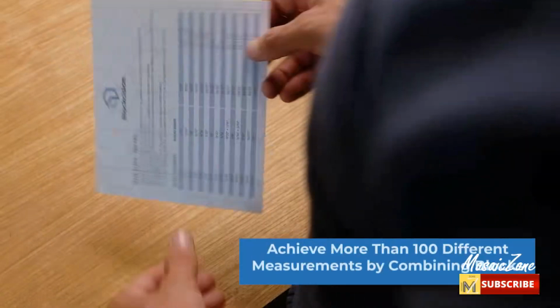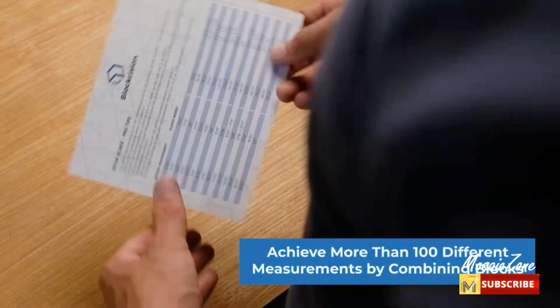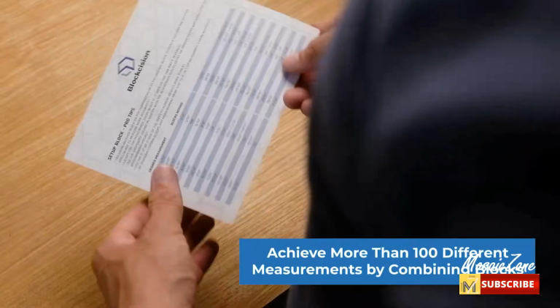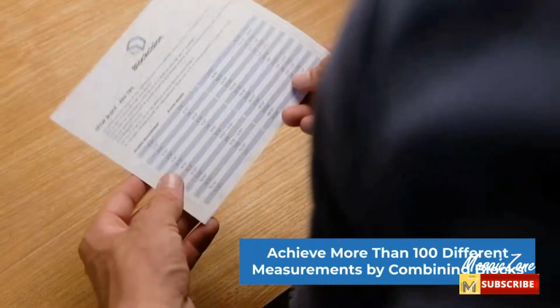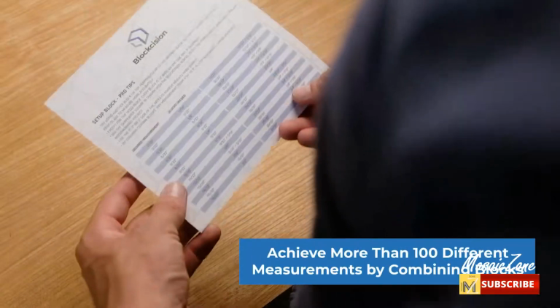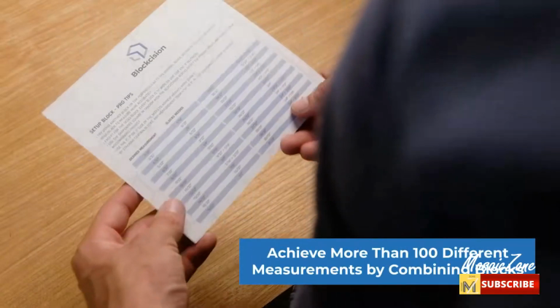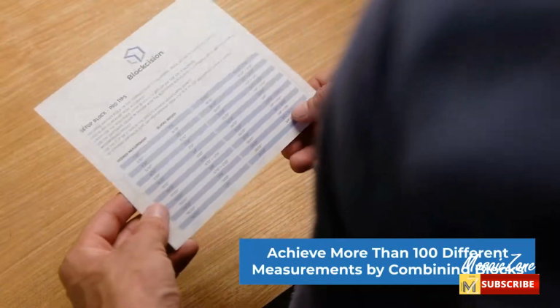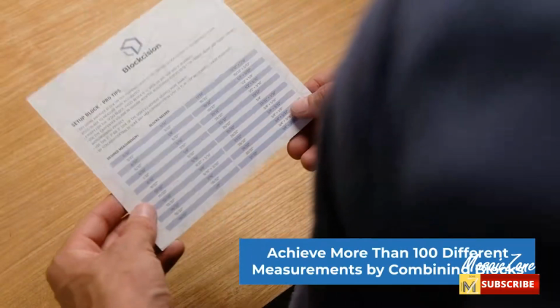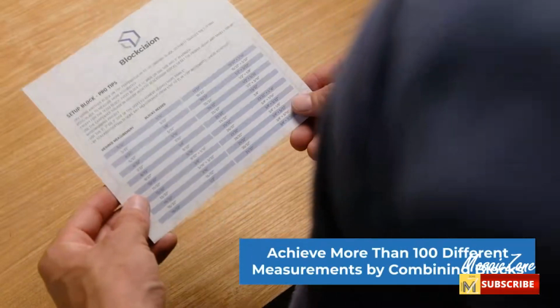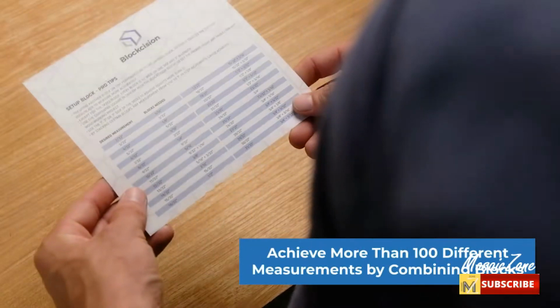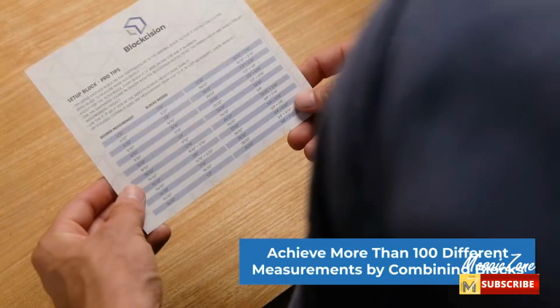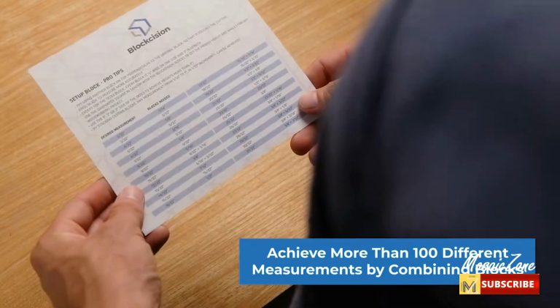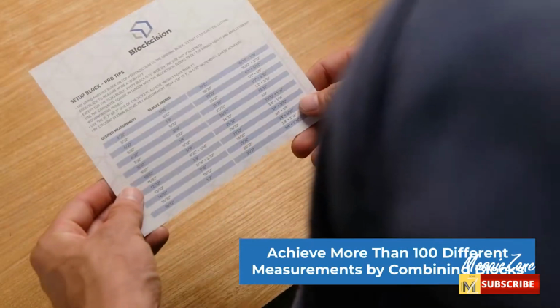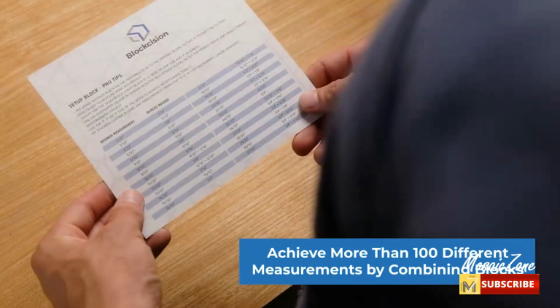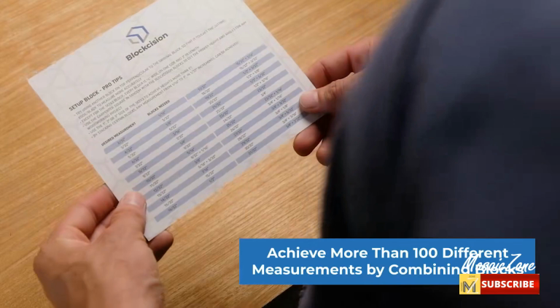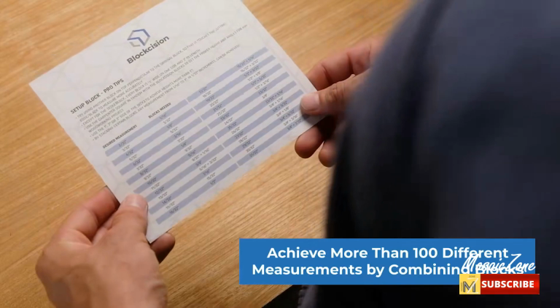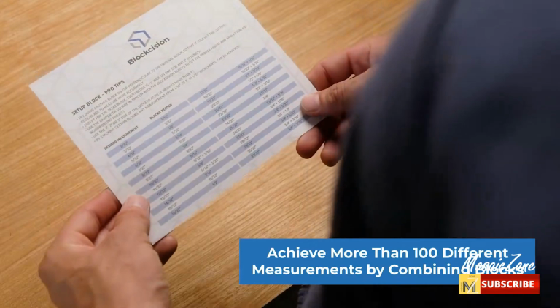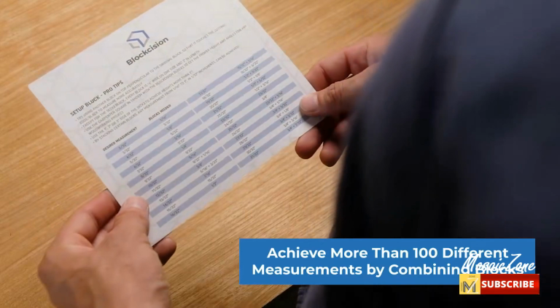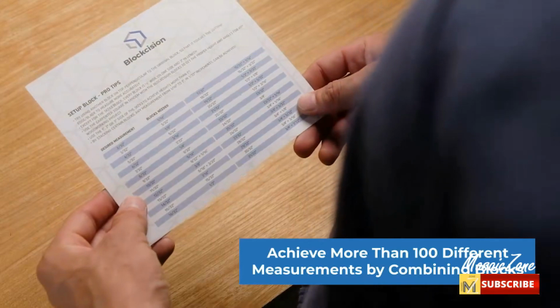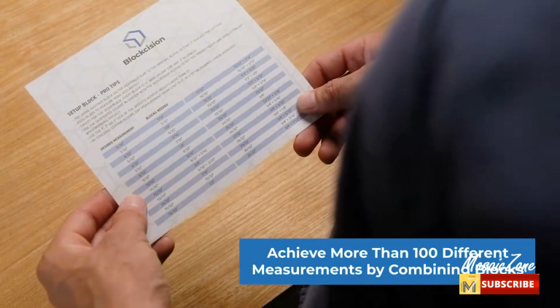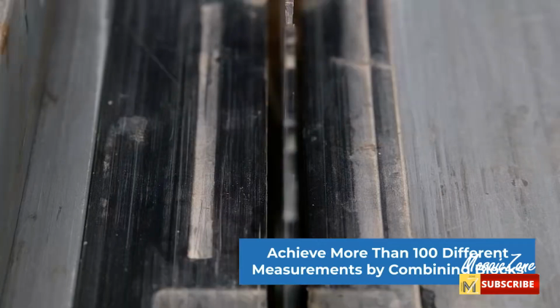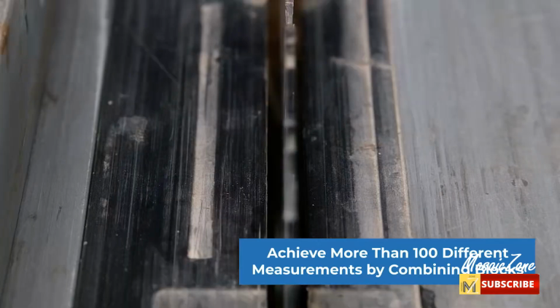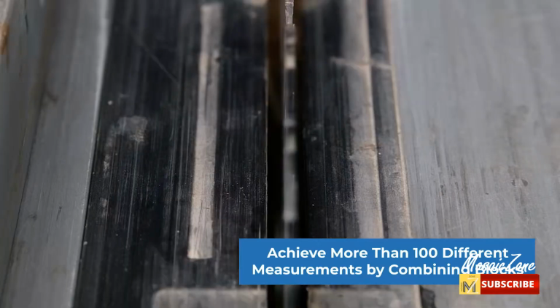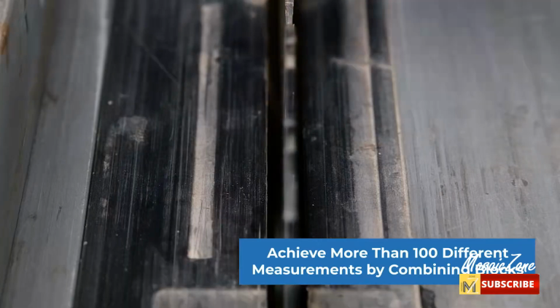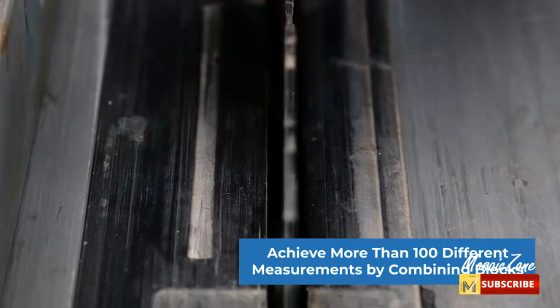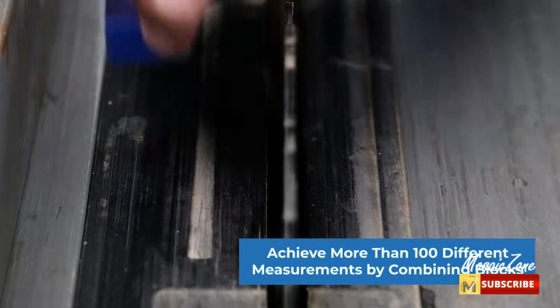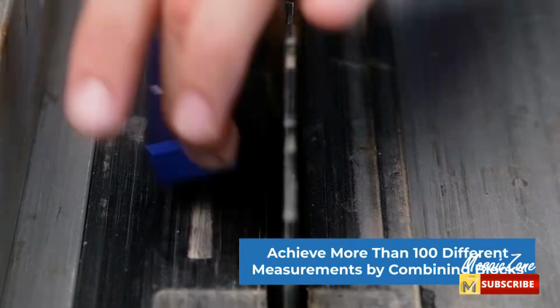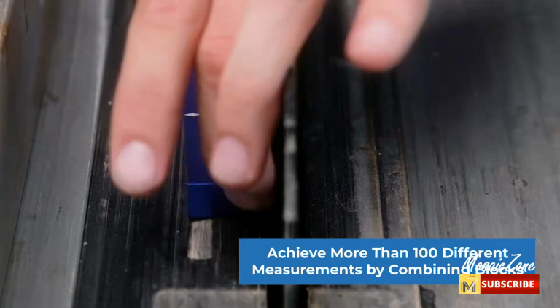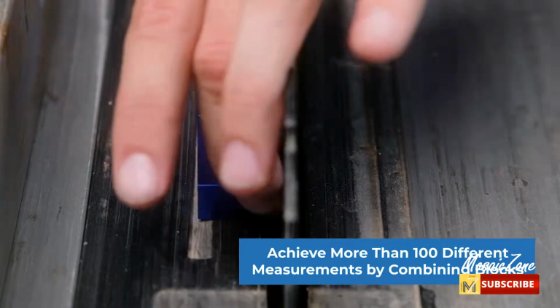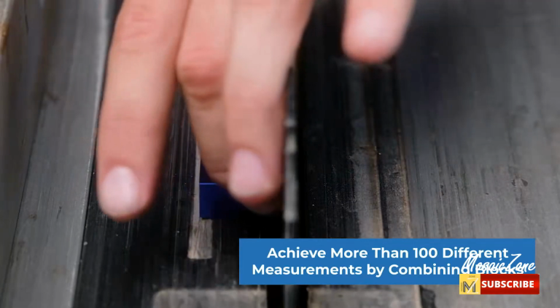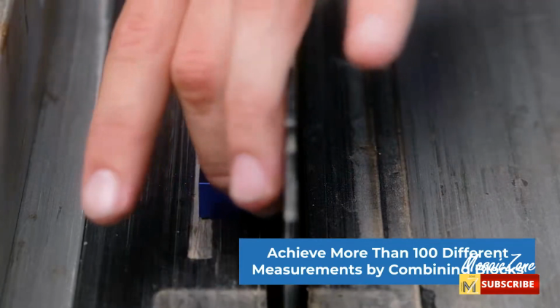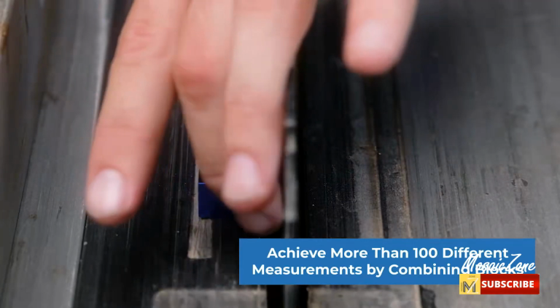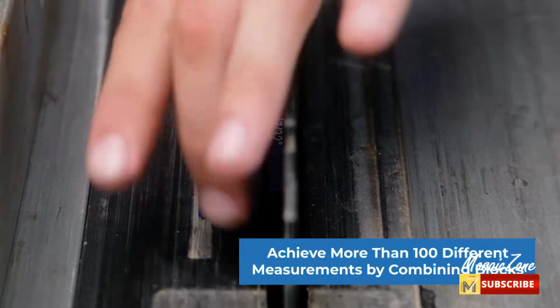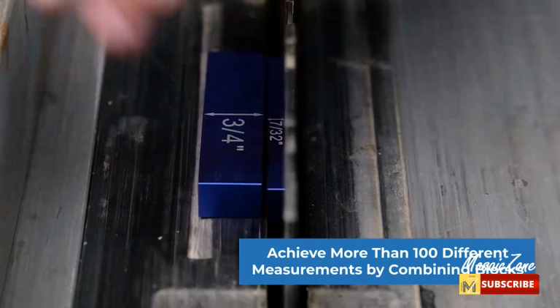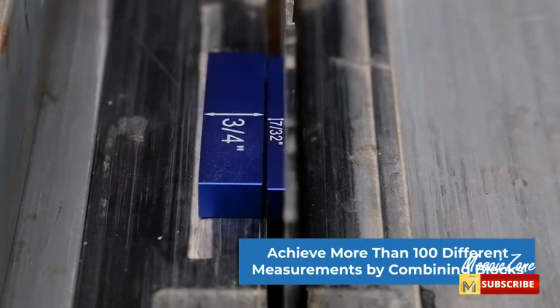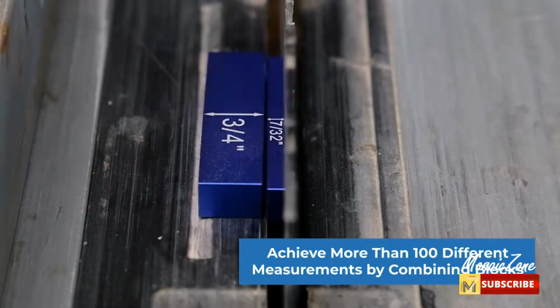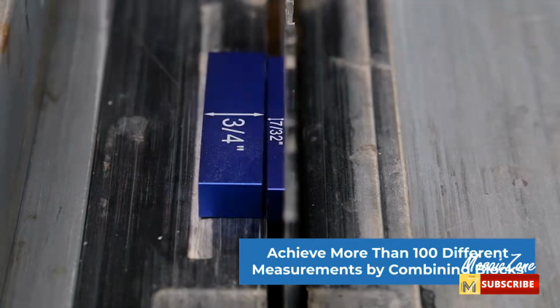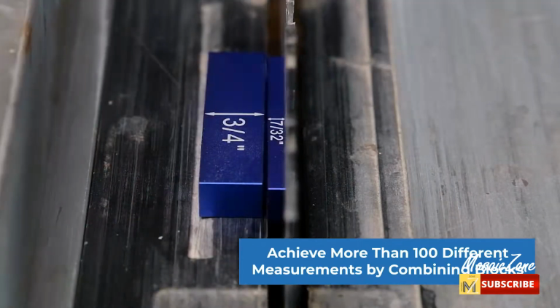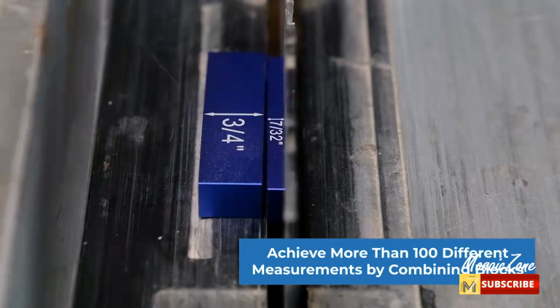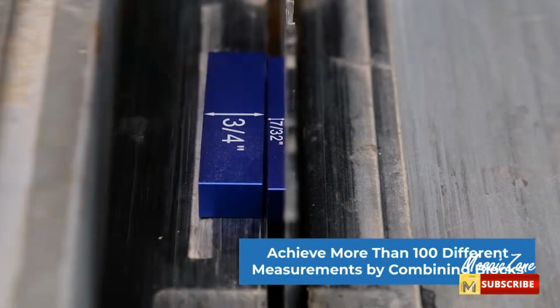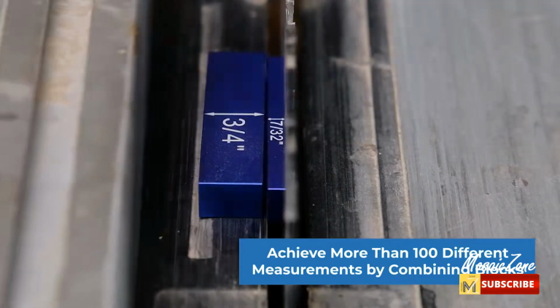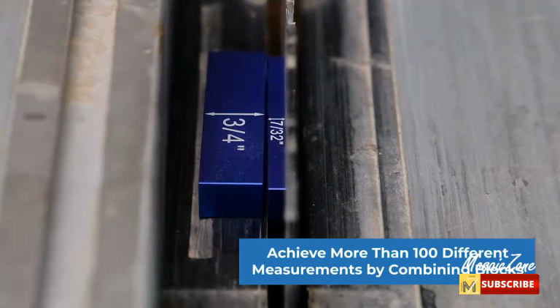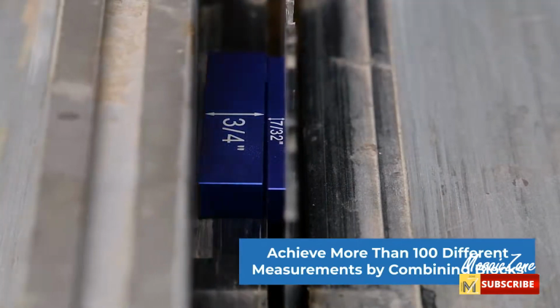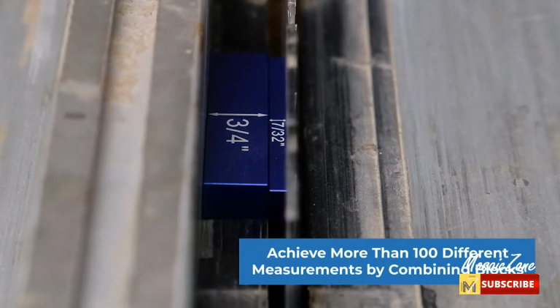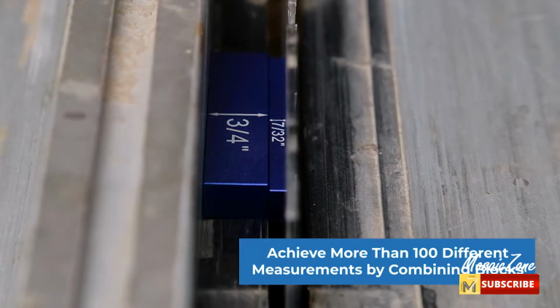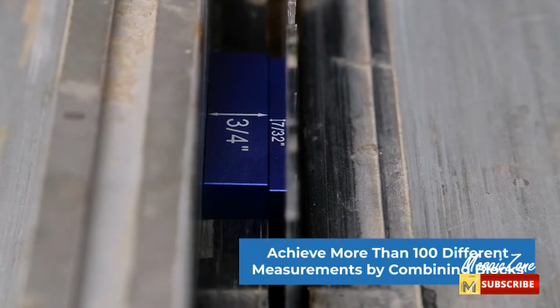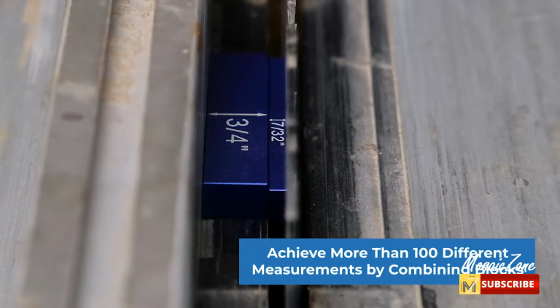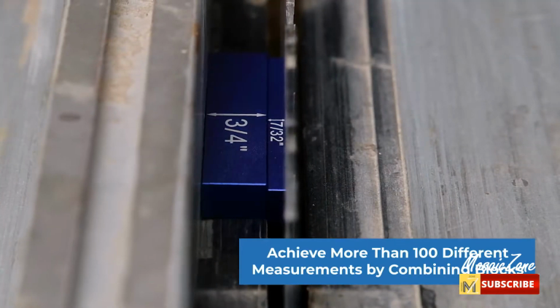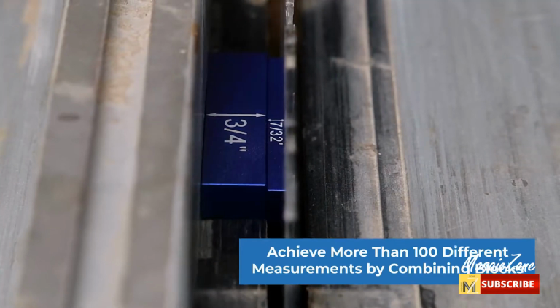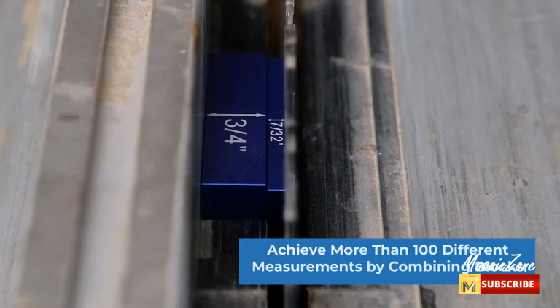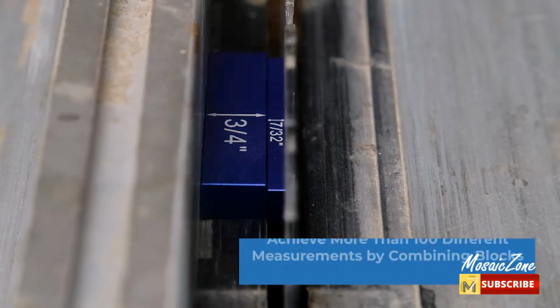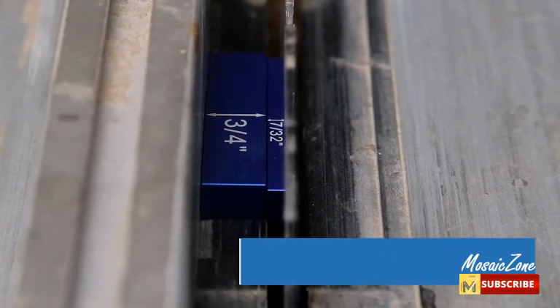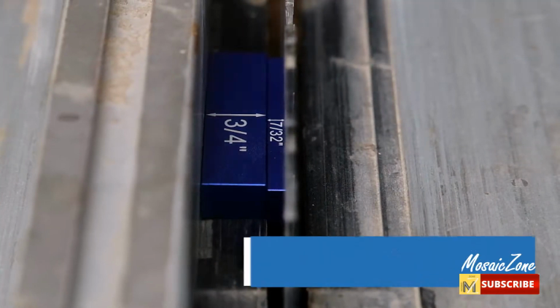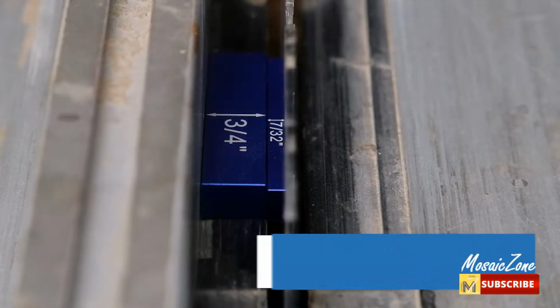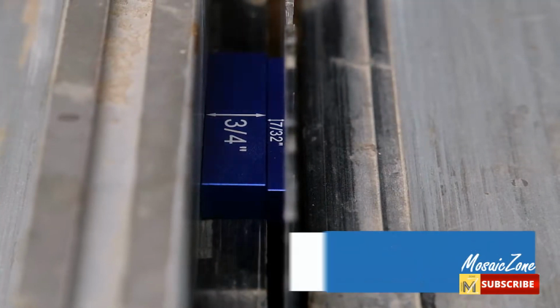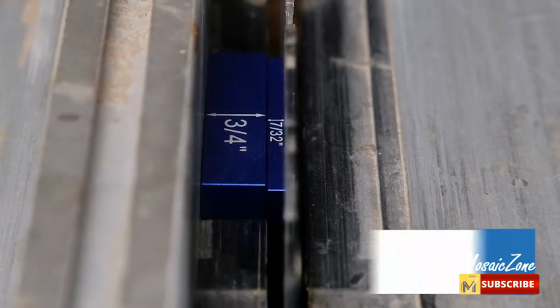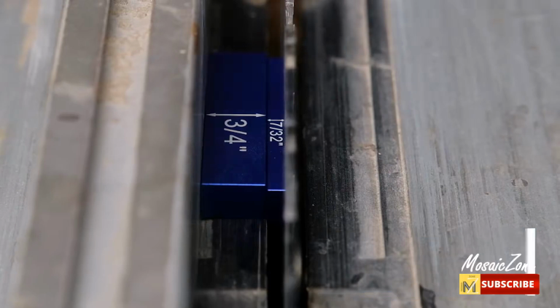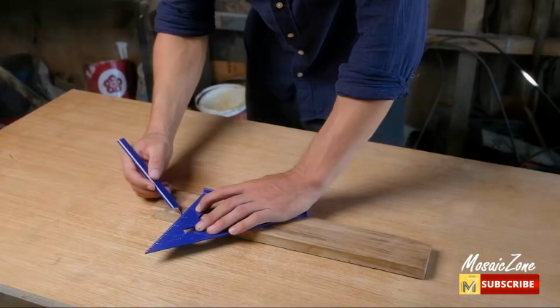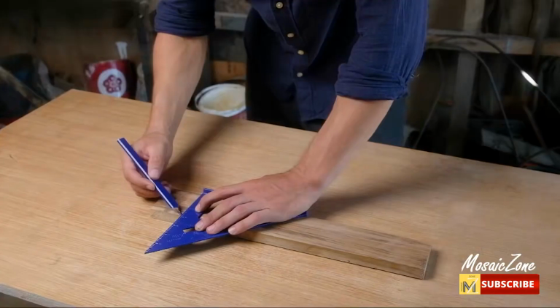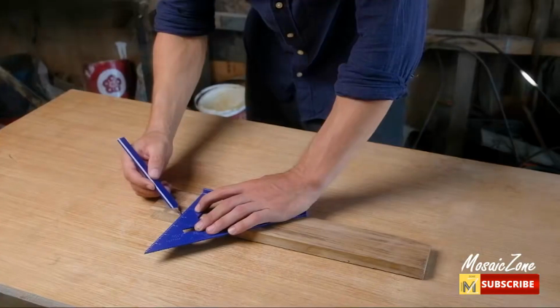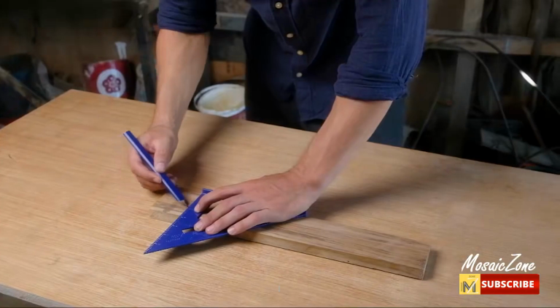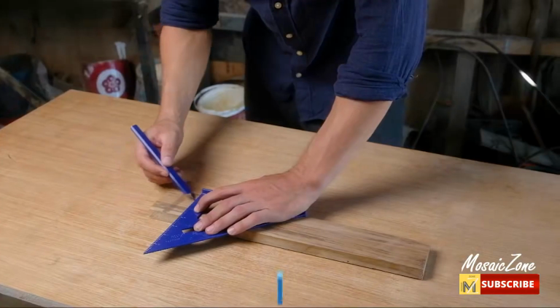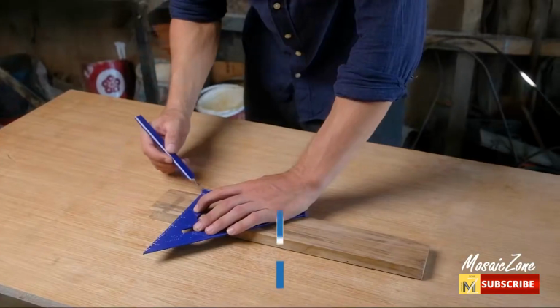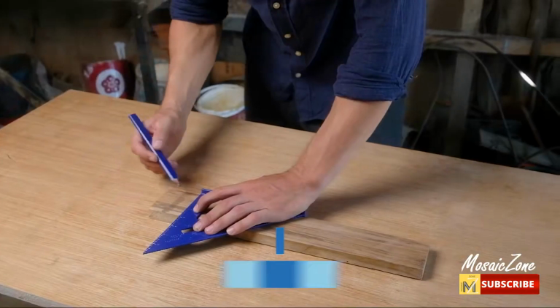Solid metal for solid durability — get setup blocks and woodworking tools crafted to withstand the busiest workshops.